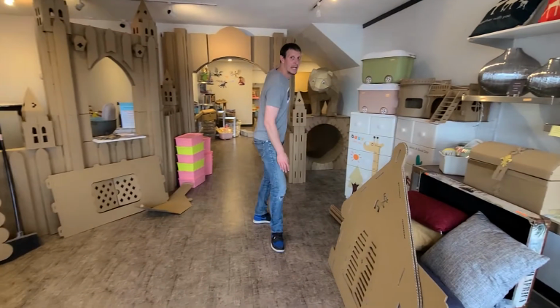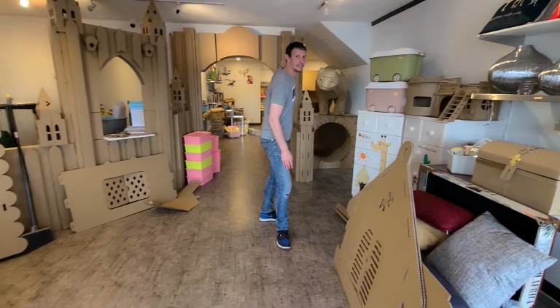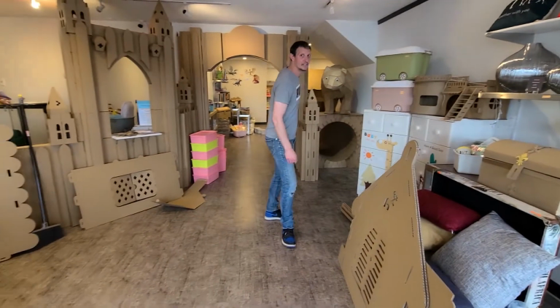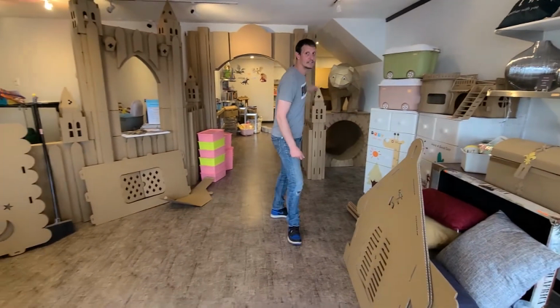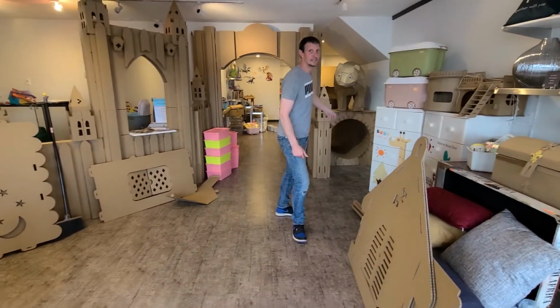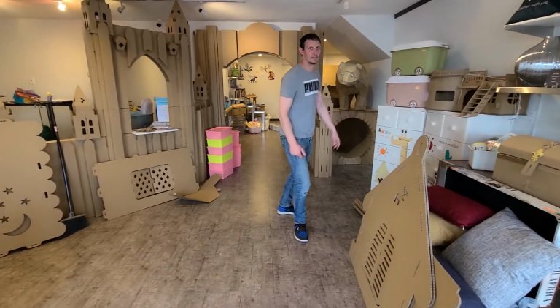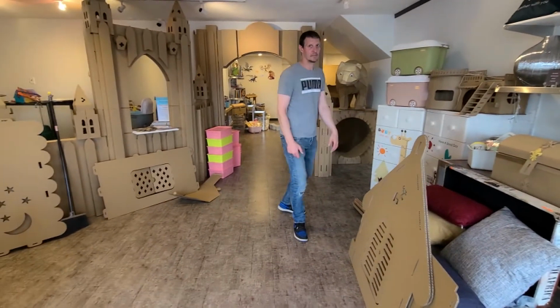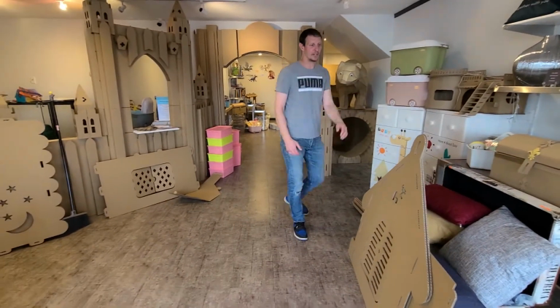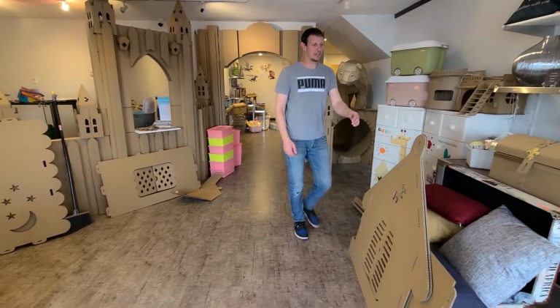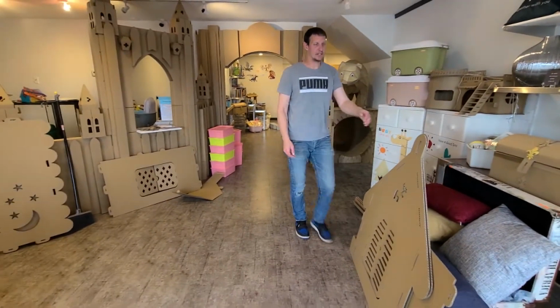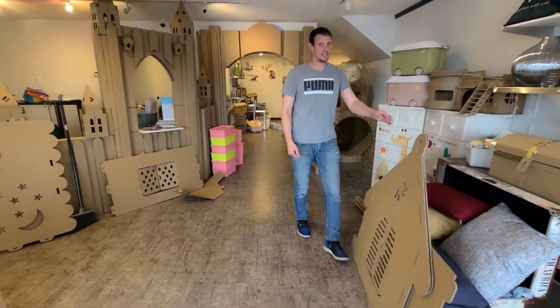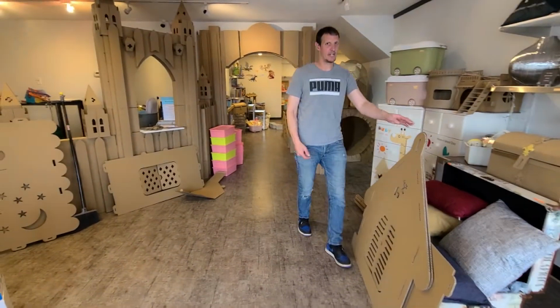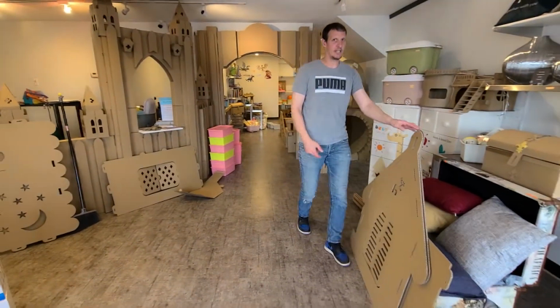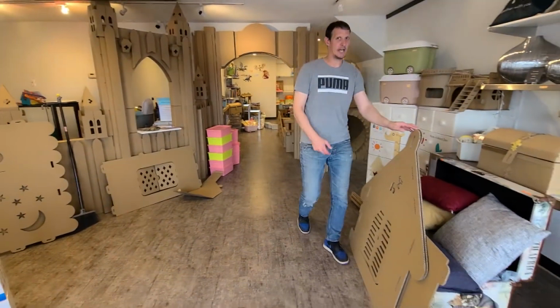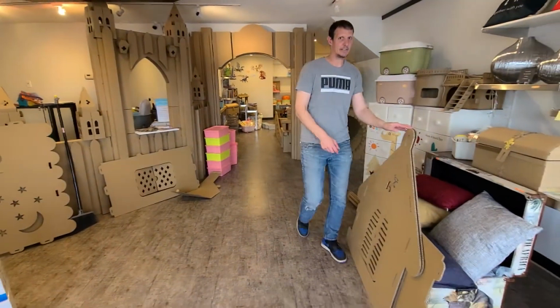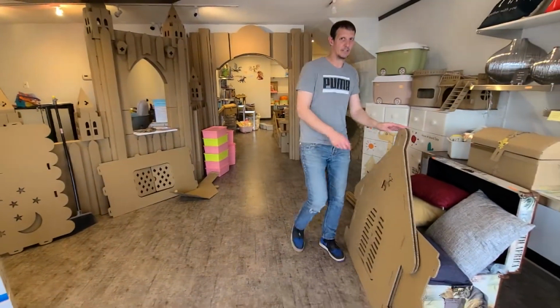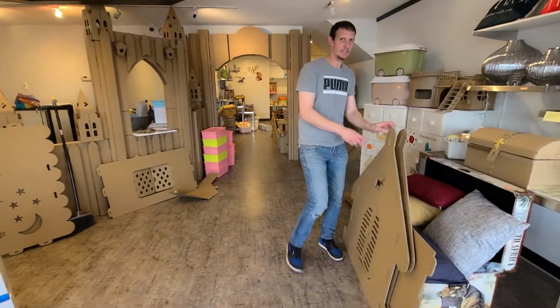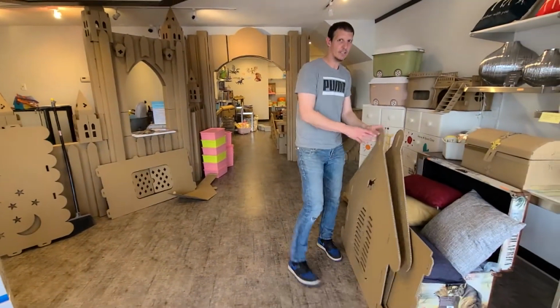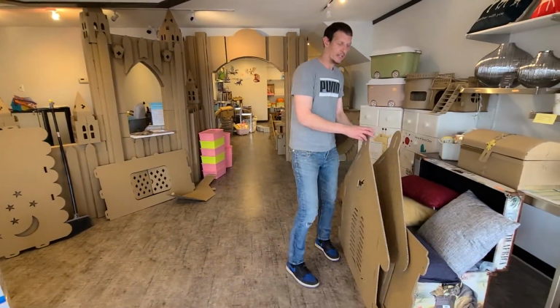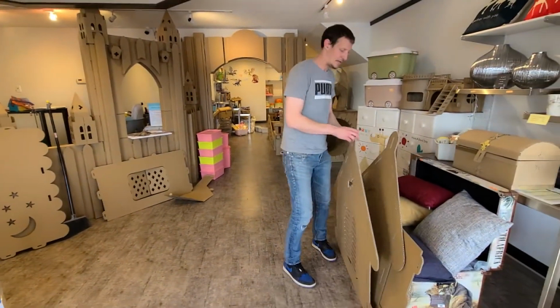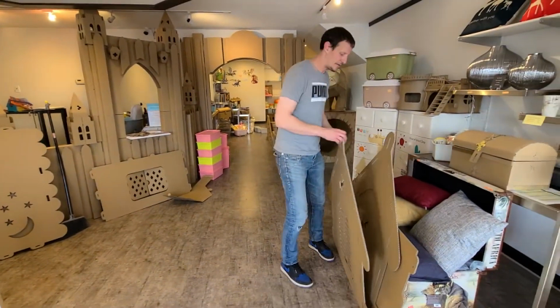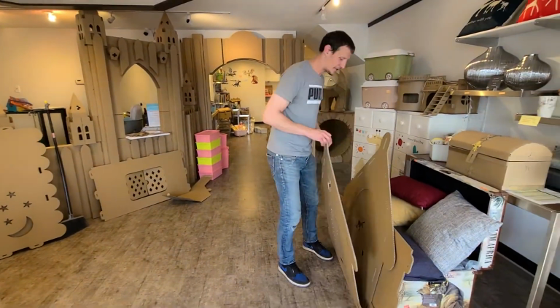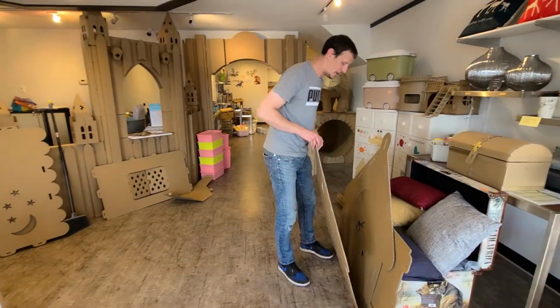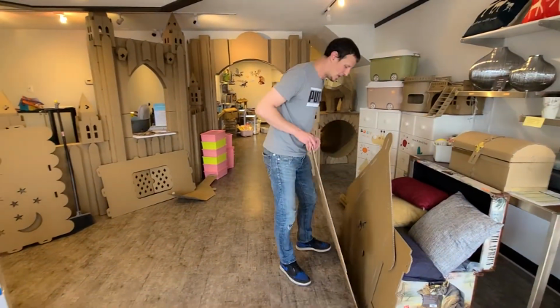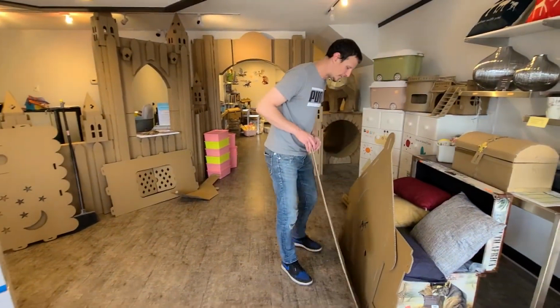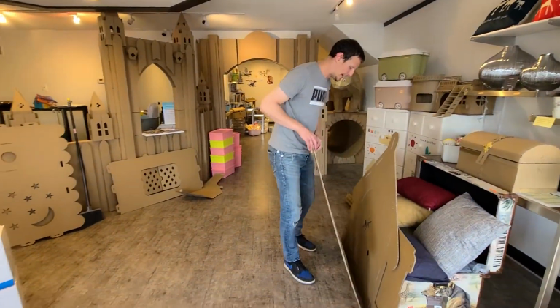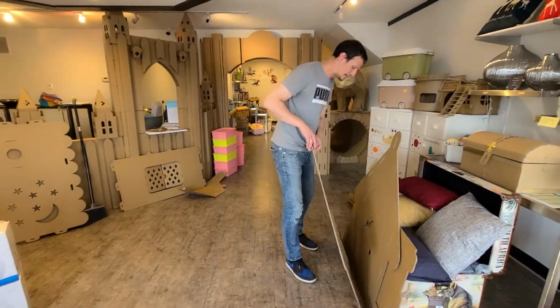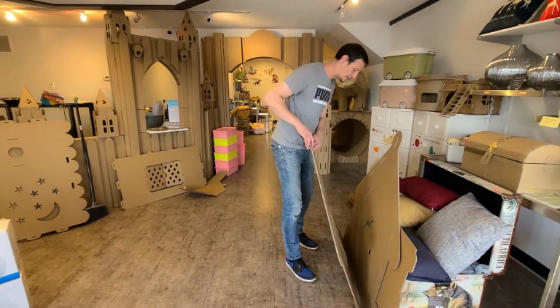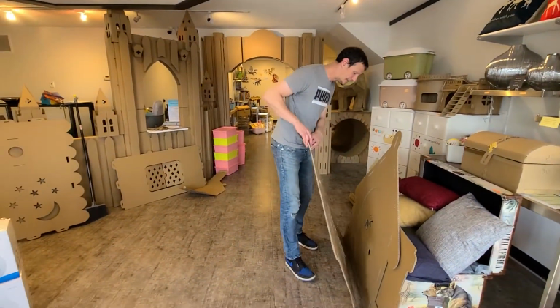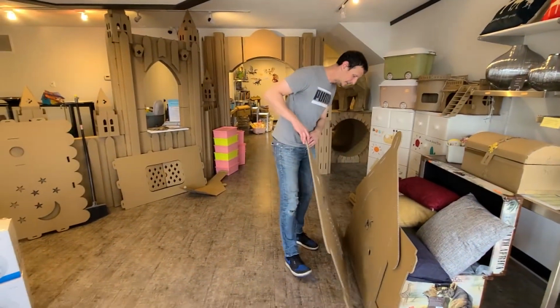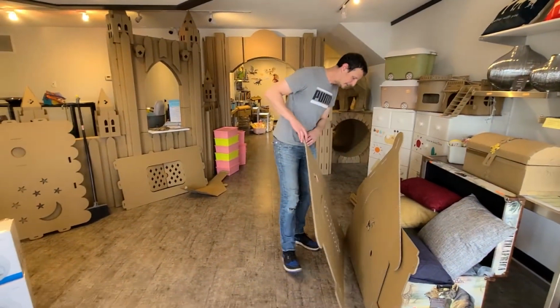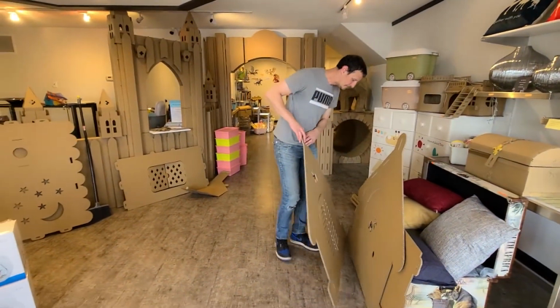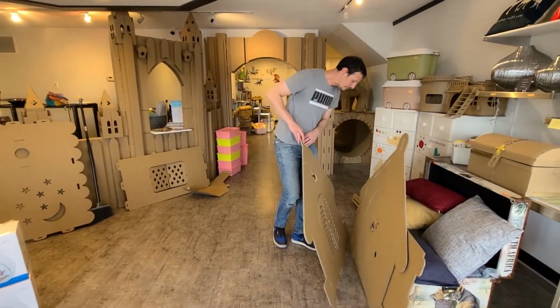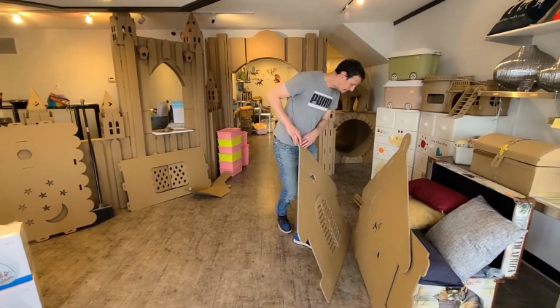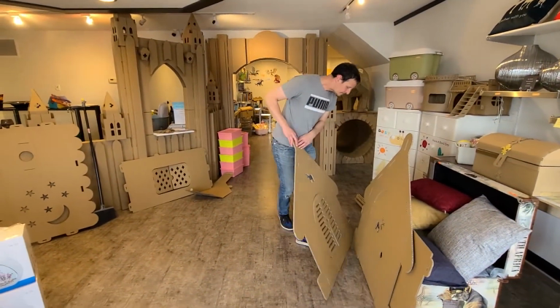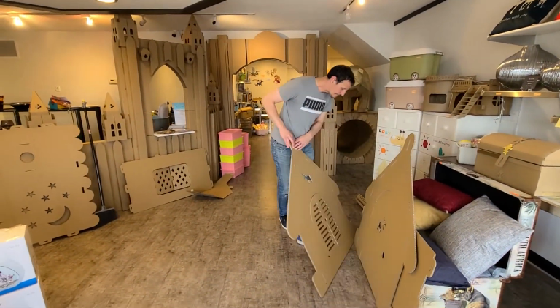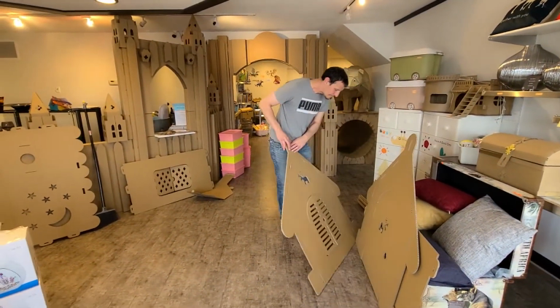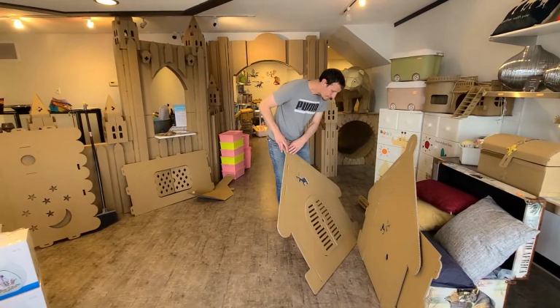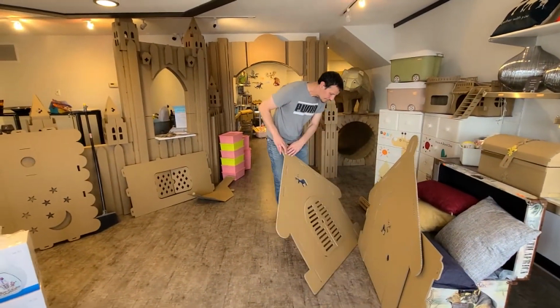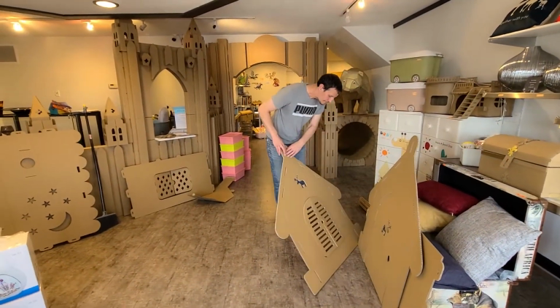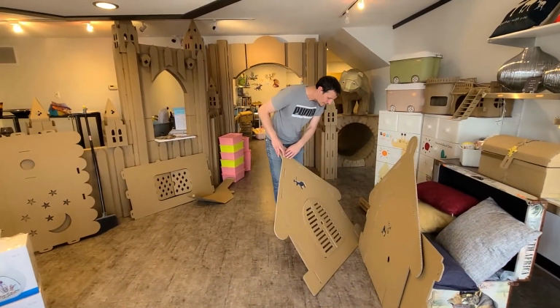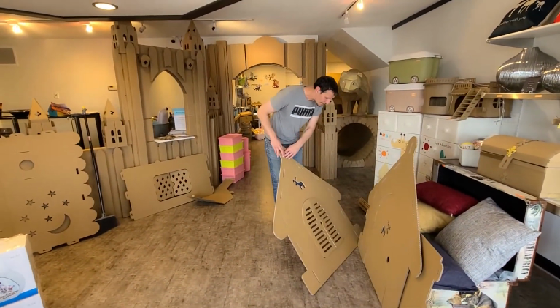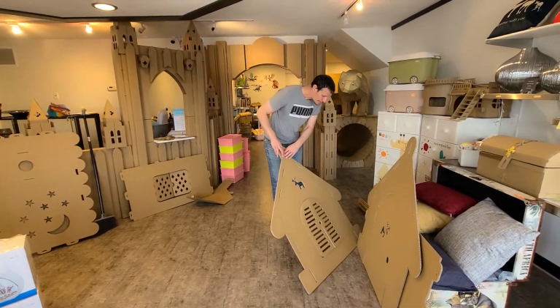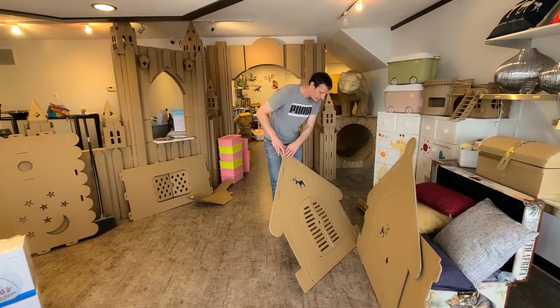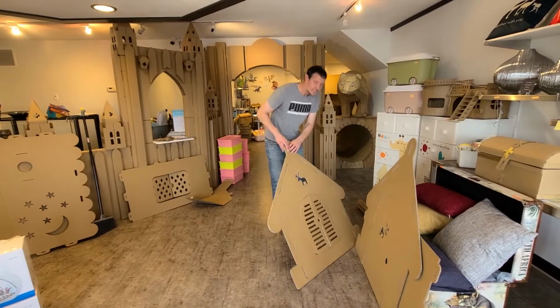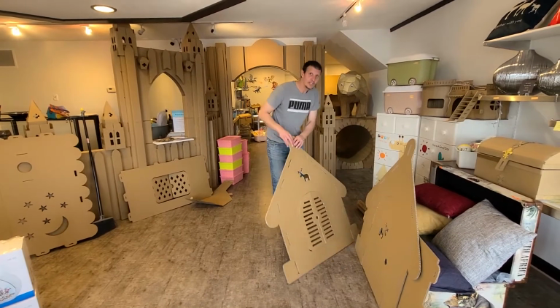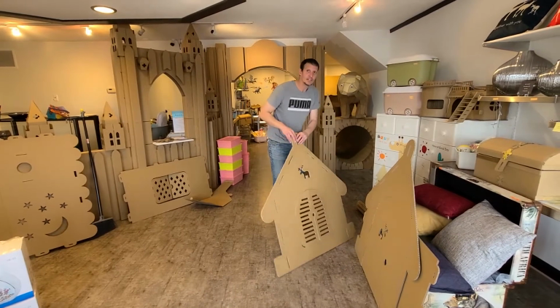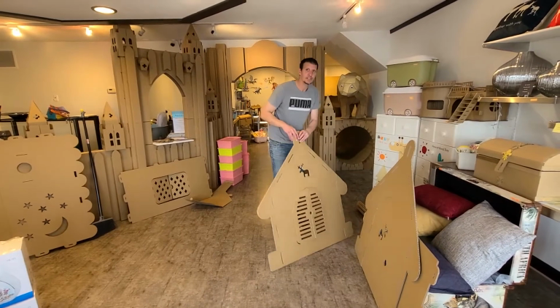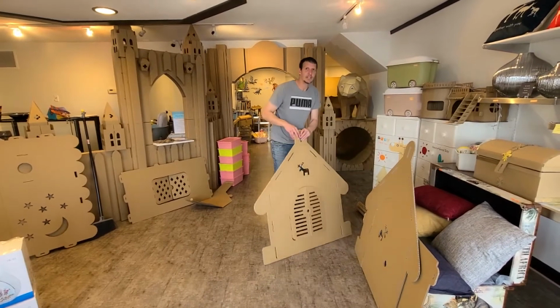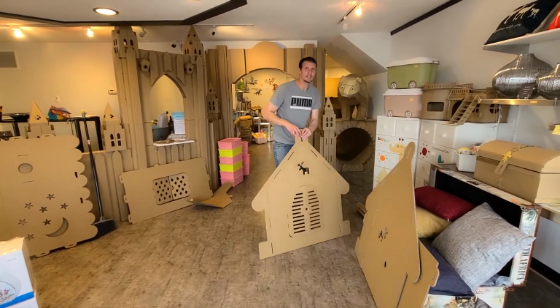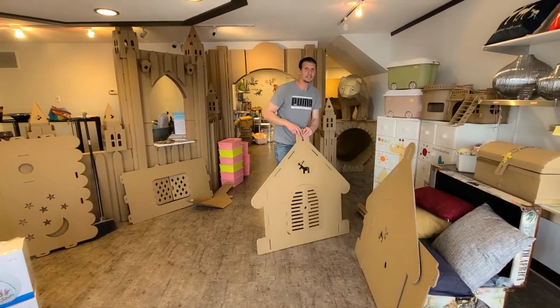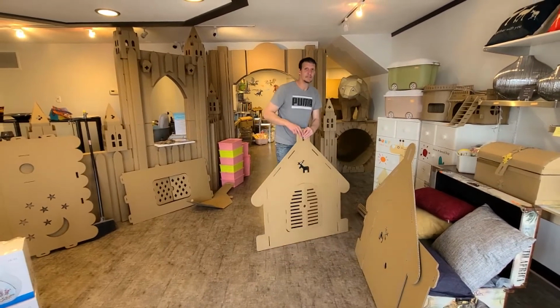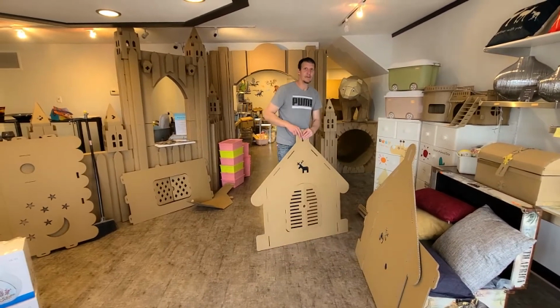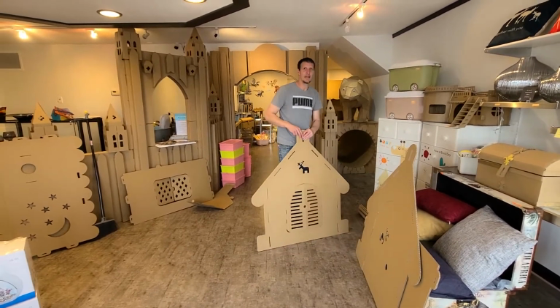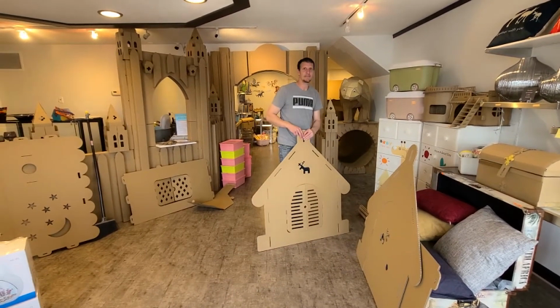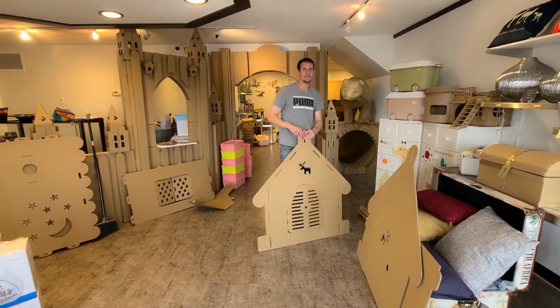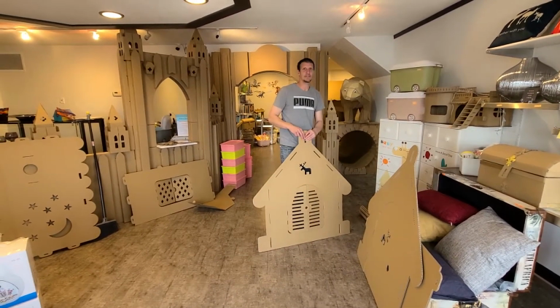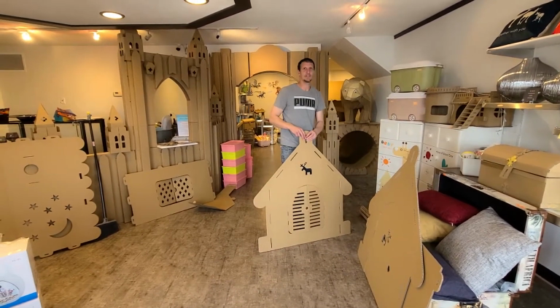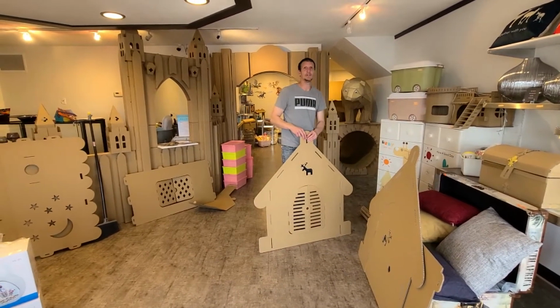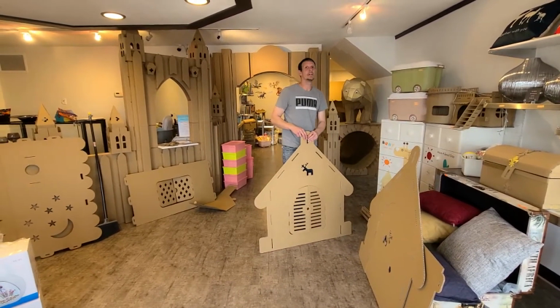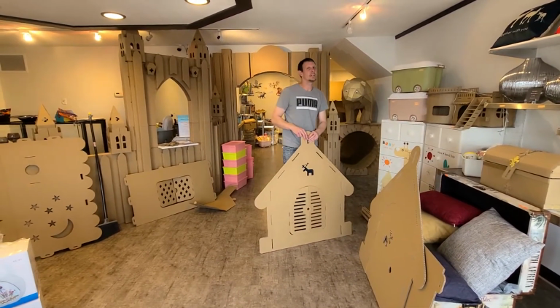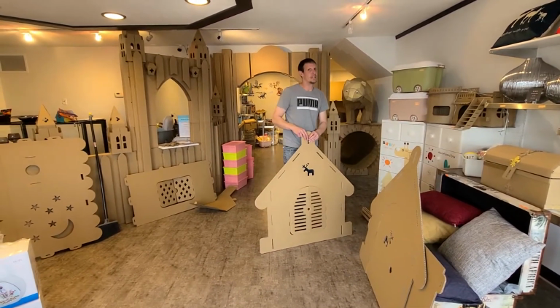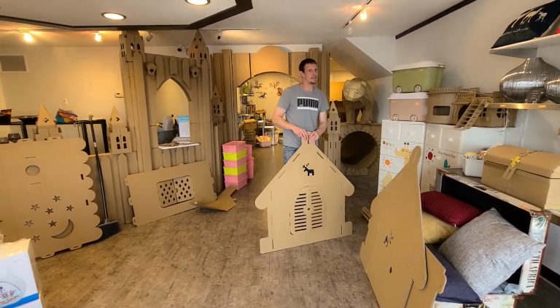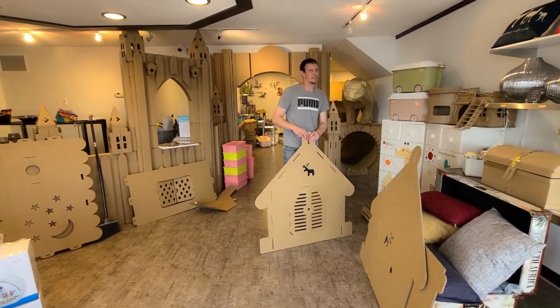Castles! So if you're interested in a castle, give us a call. That's 306-522-GIFT.